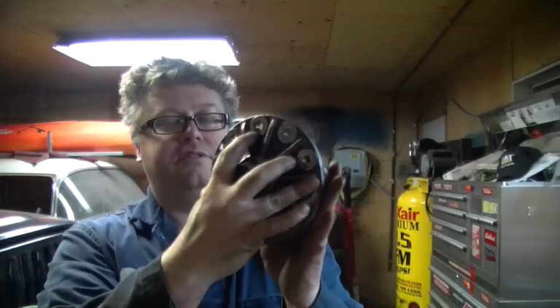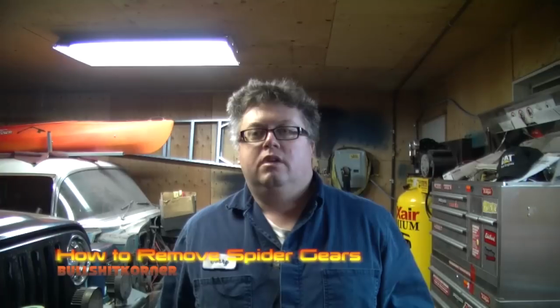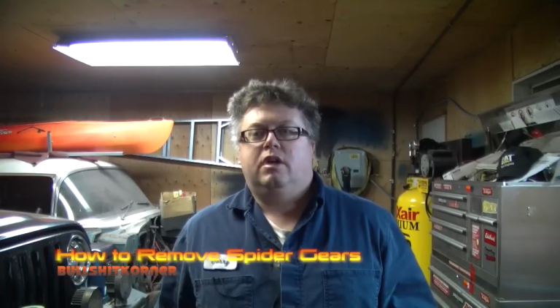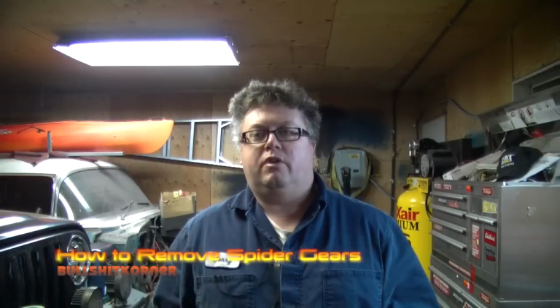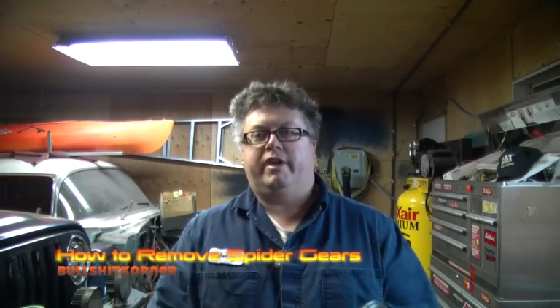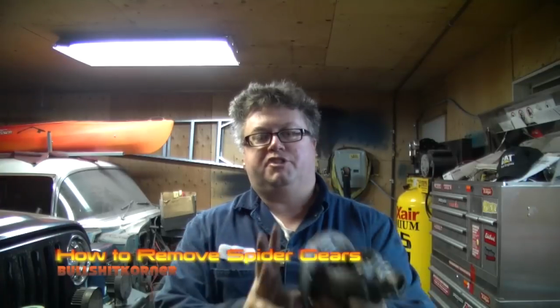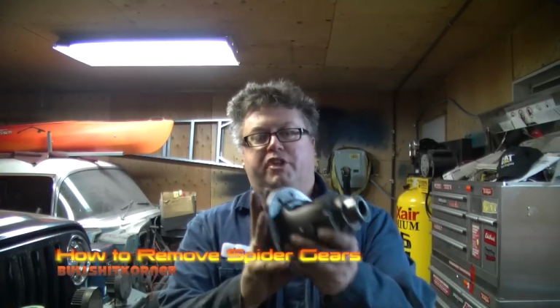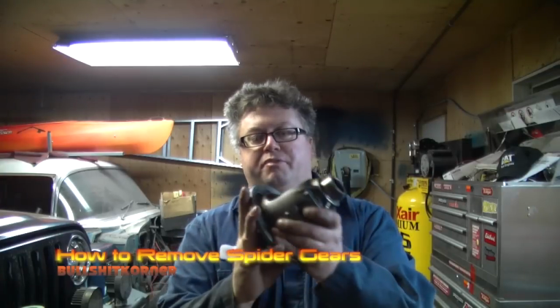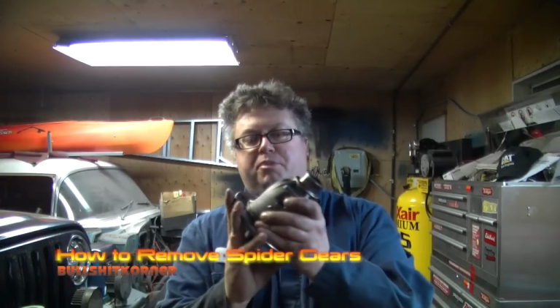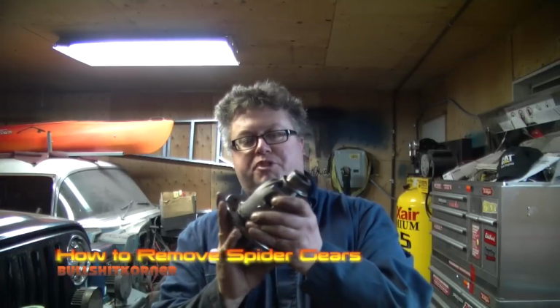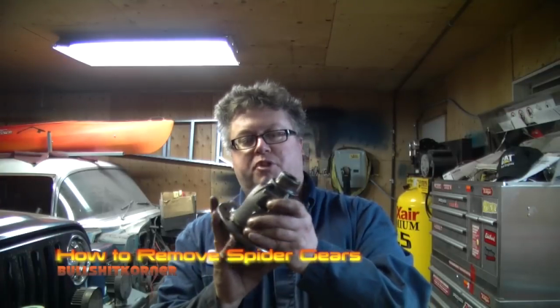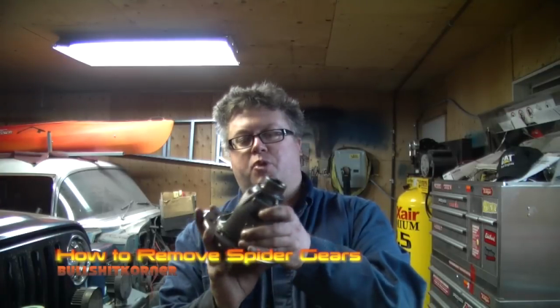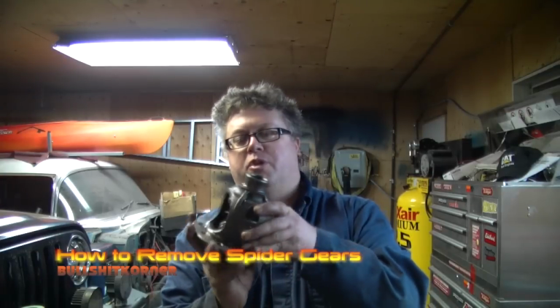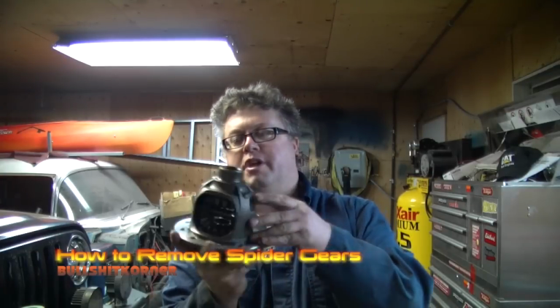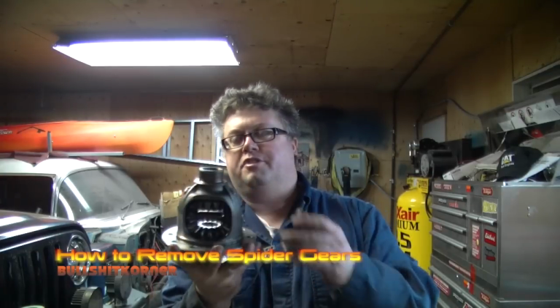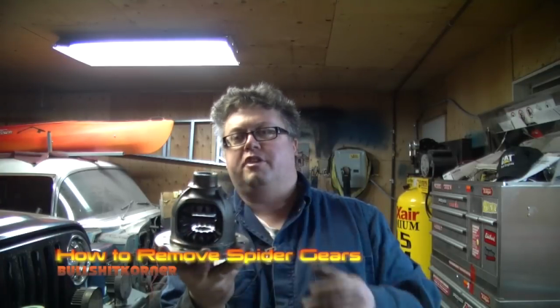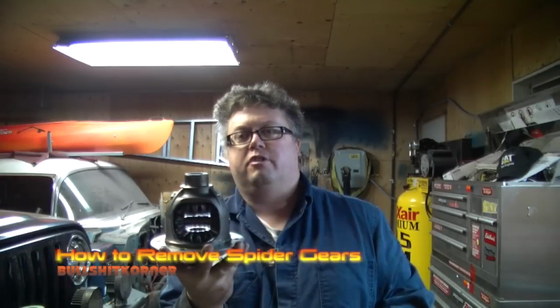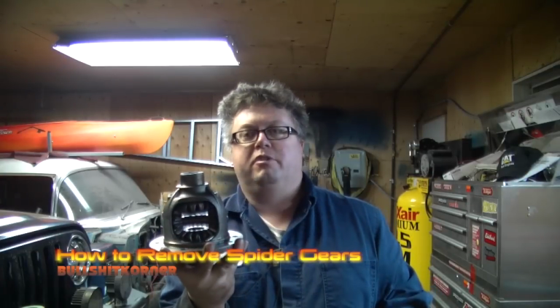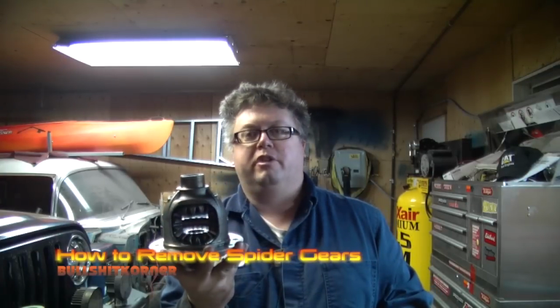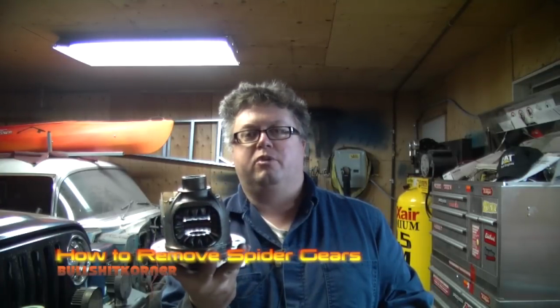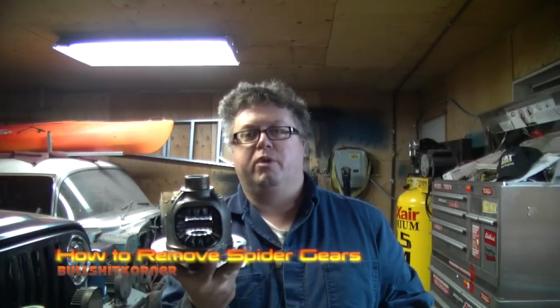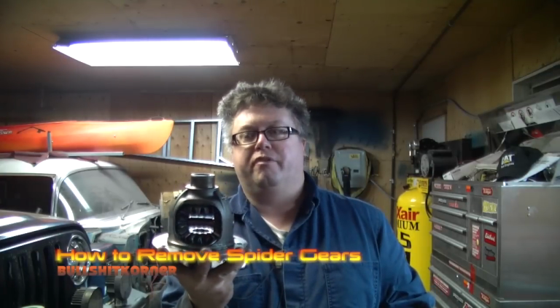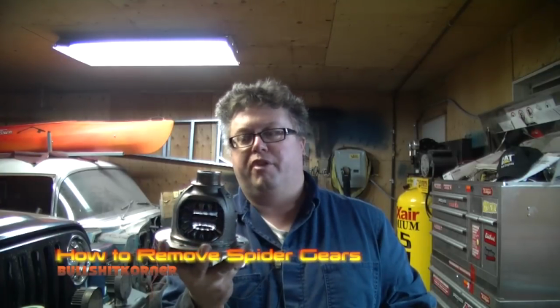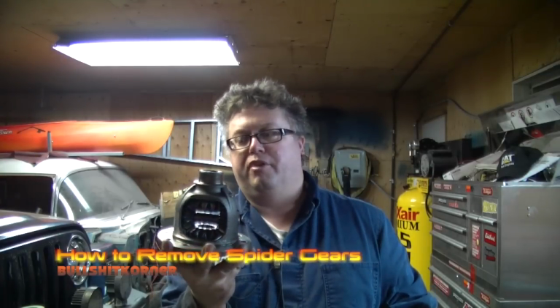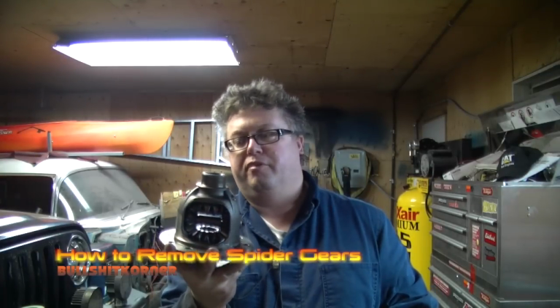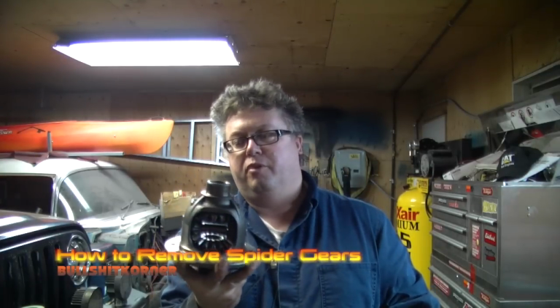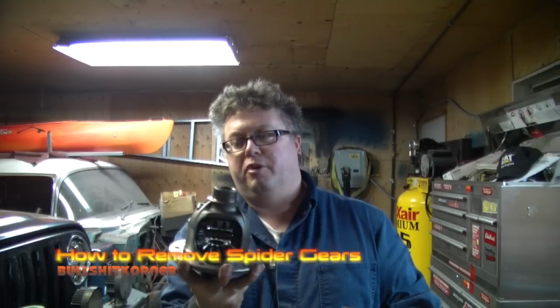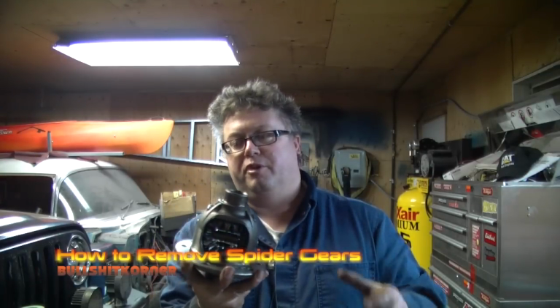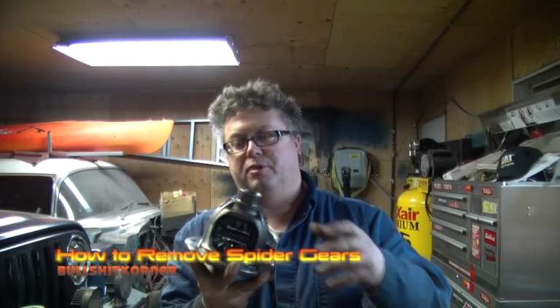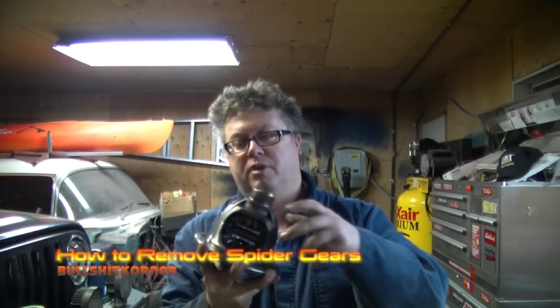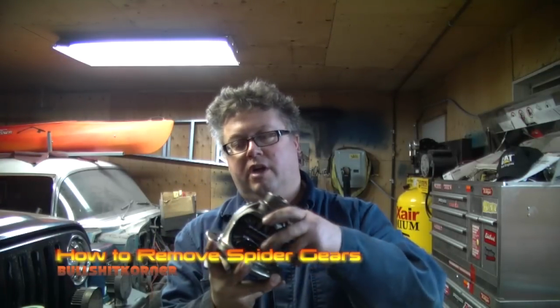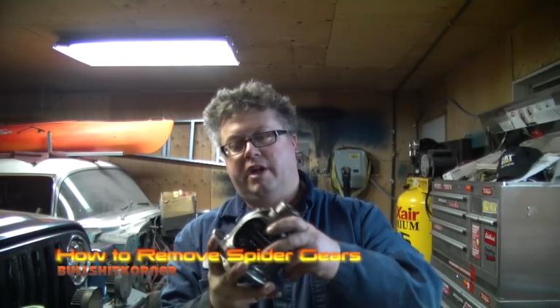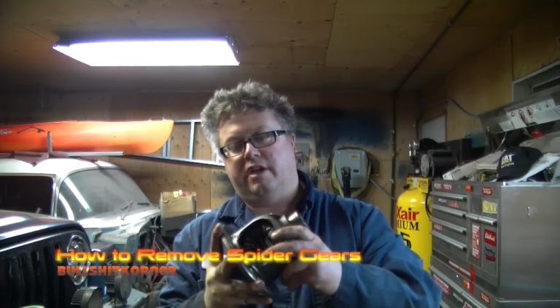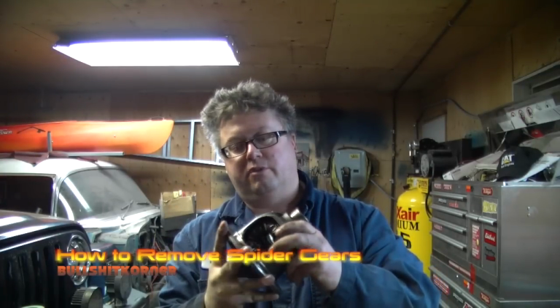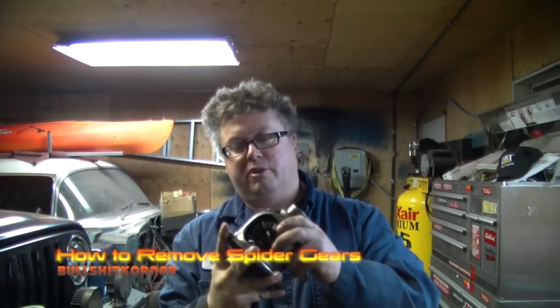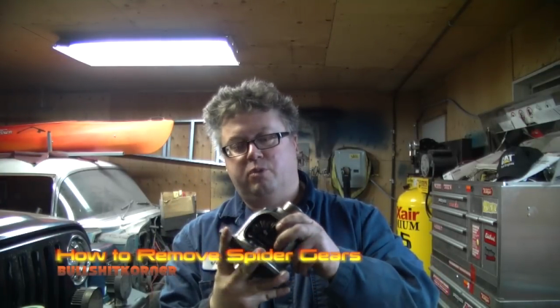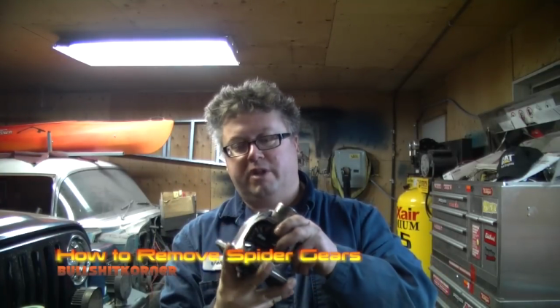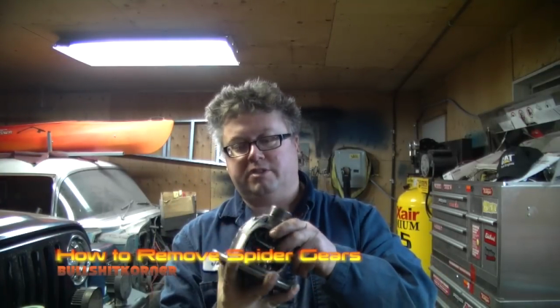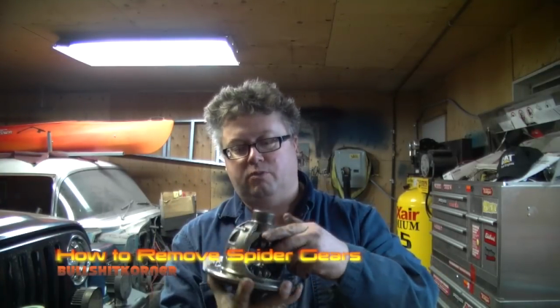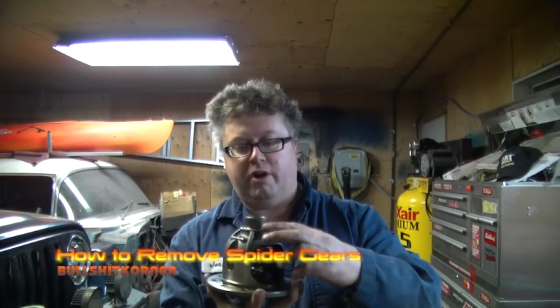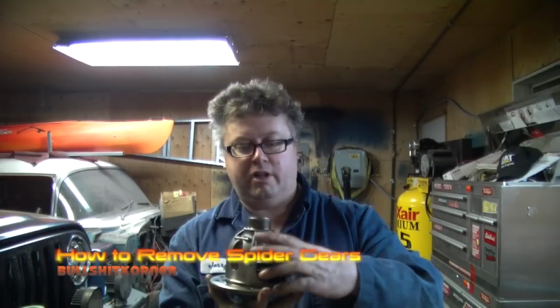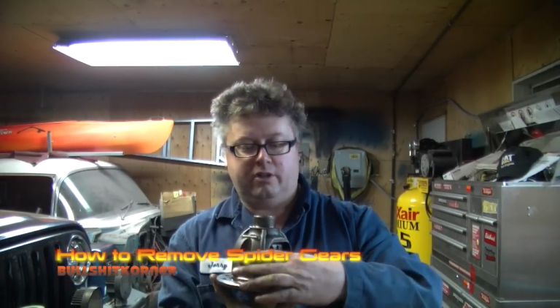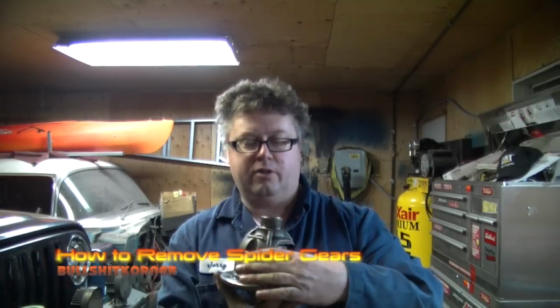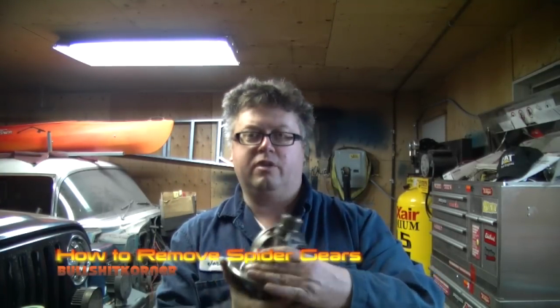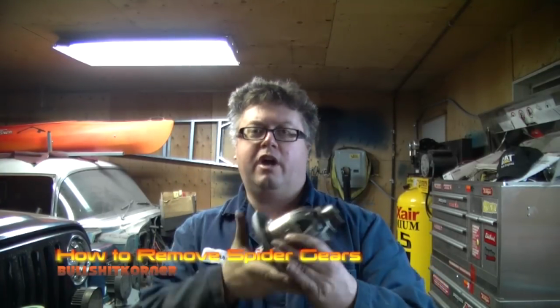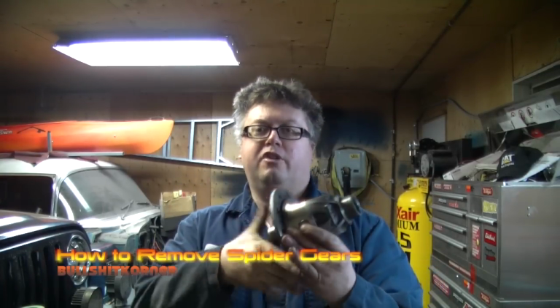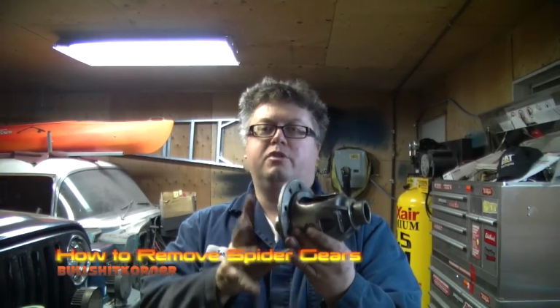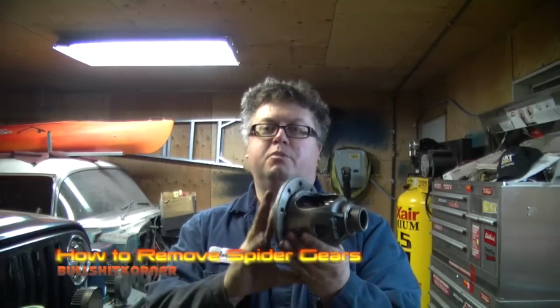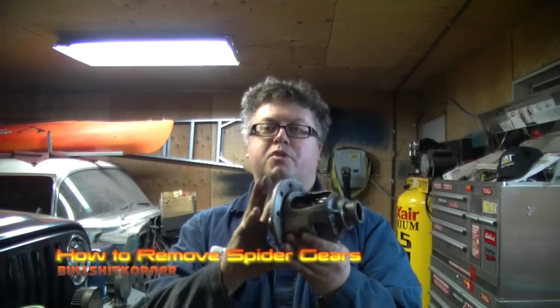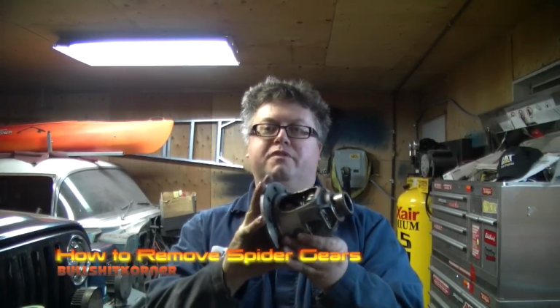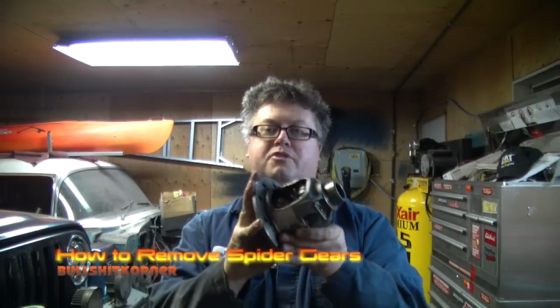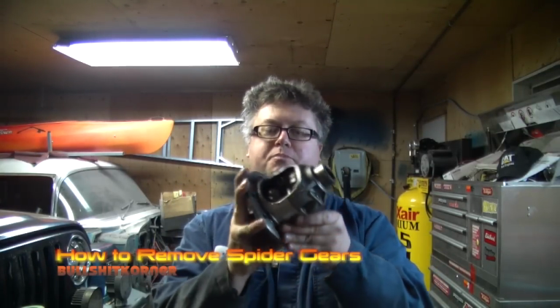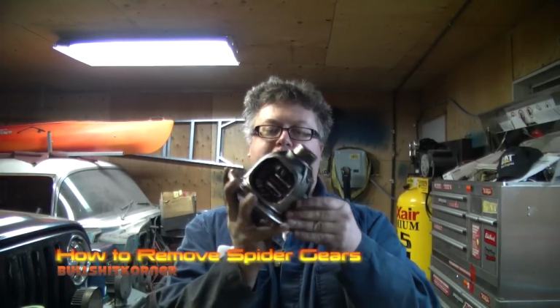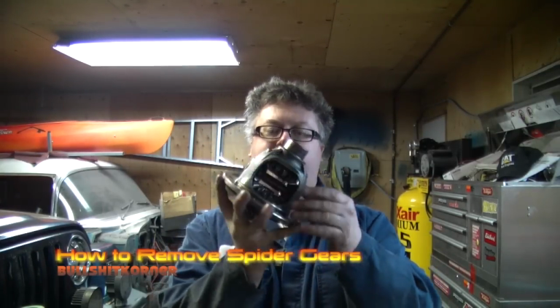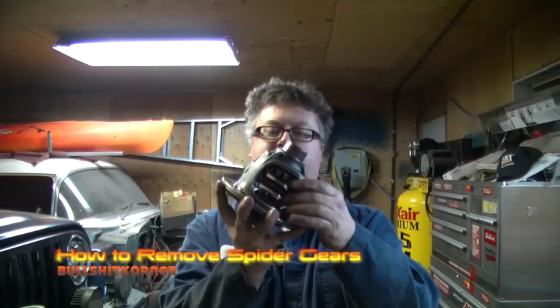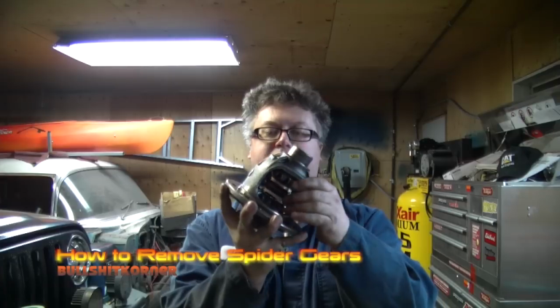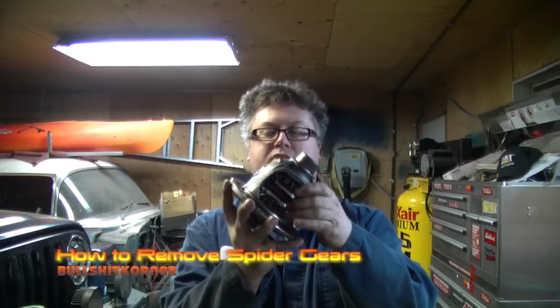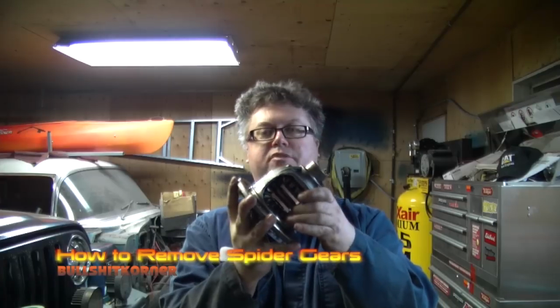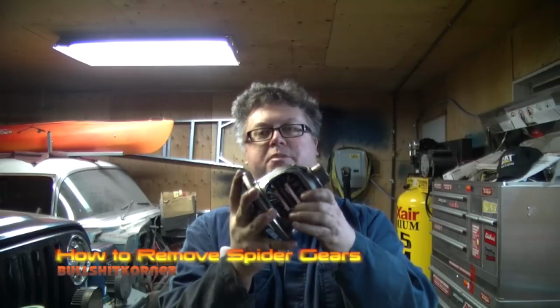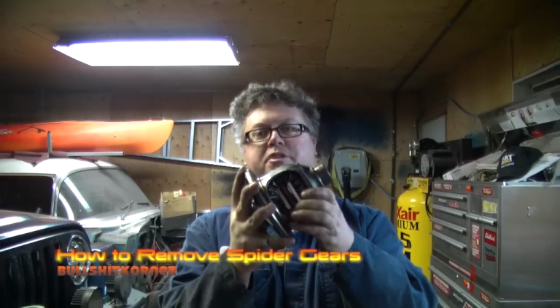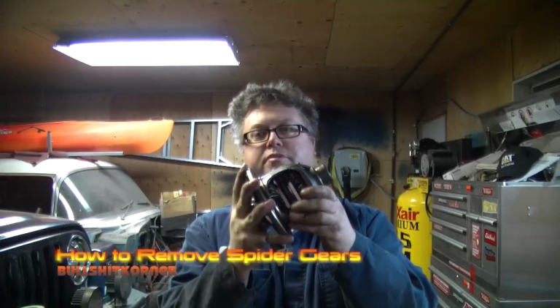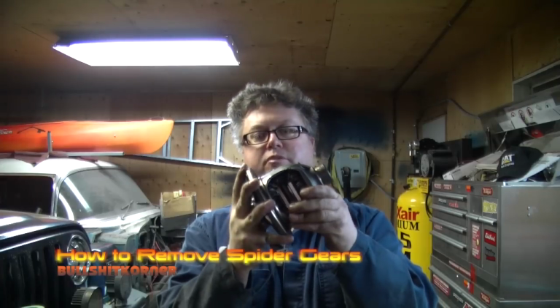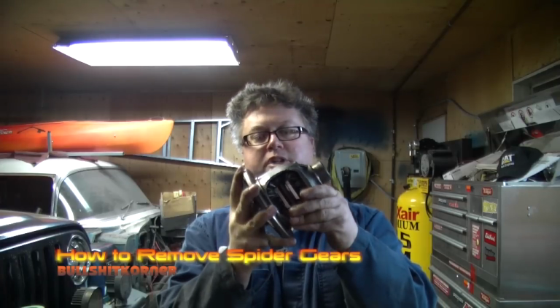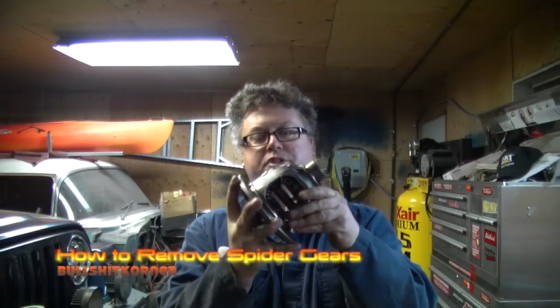All right, it's Jay from Bullshit Corner. I've got a really quick video for you — I got a request a while ago on how to remove the spider gears from your differential.